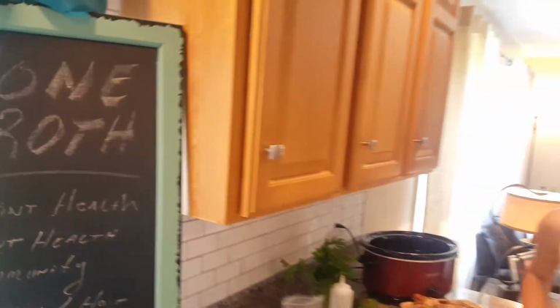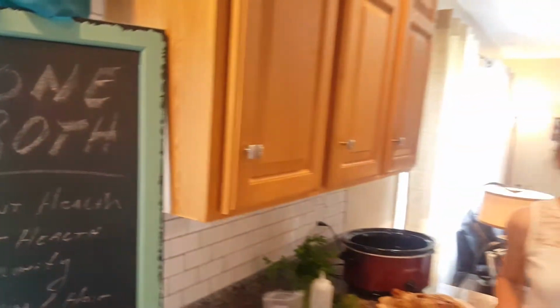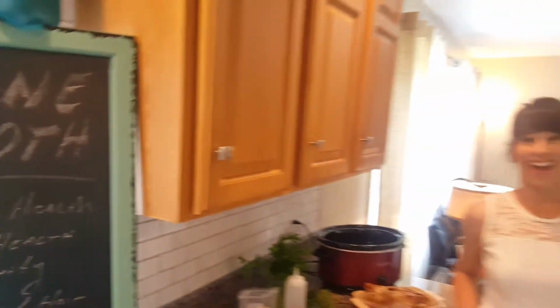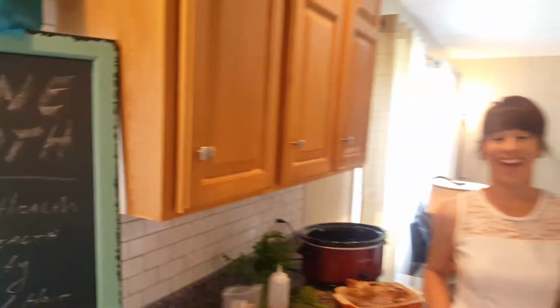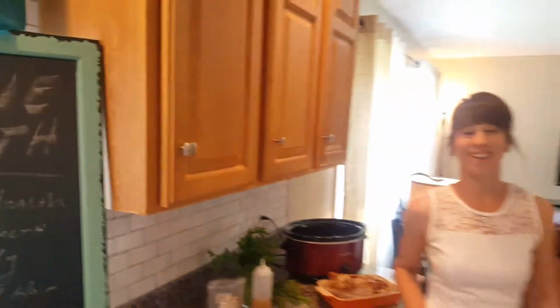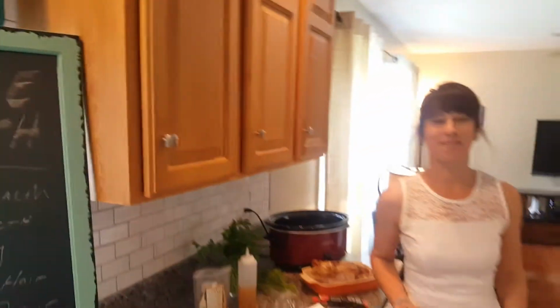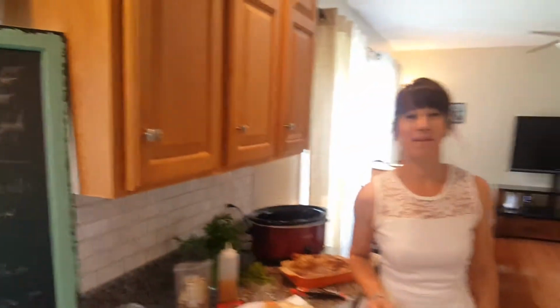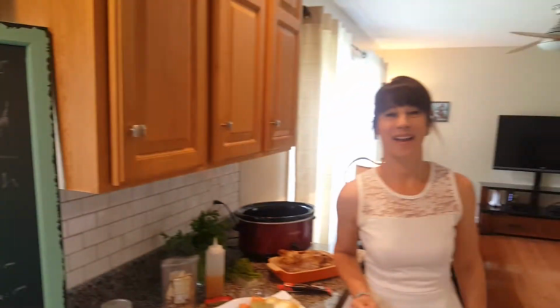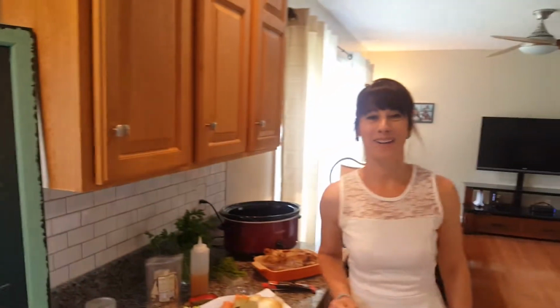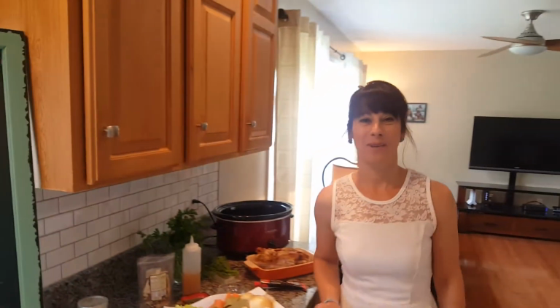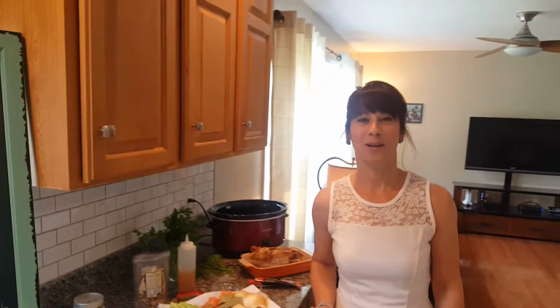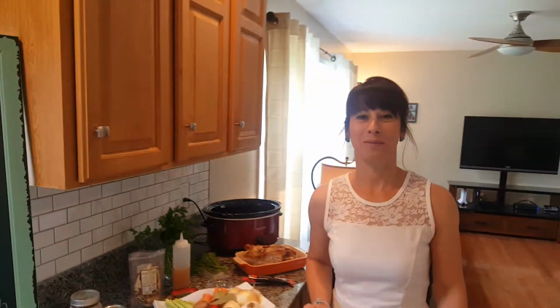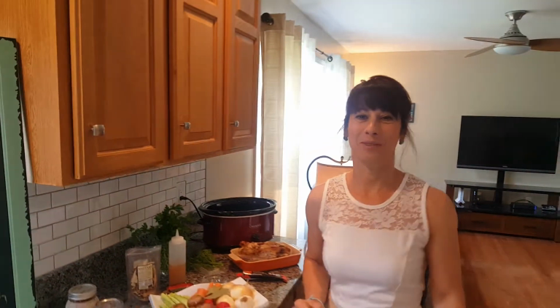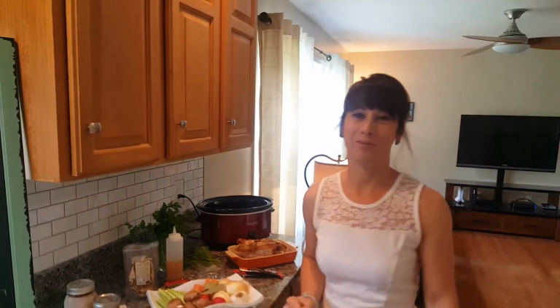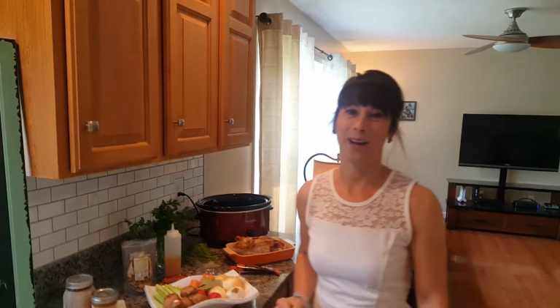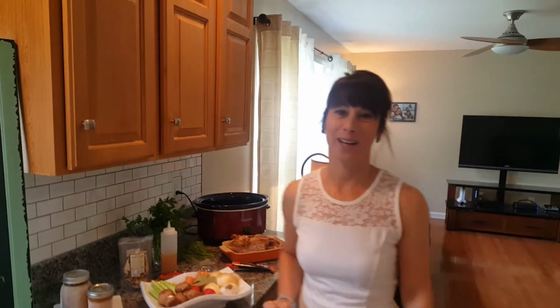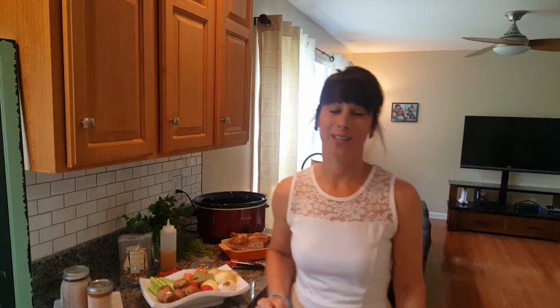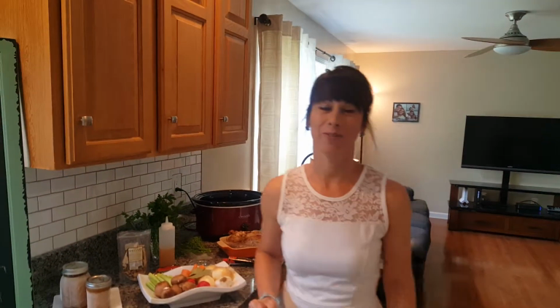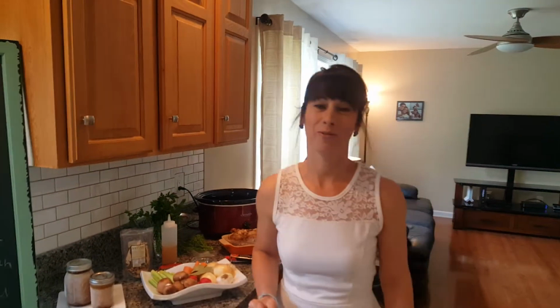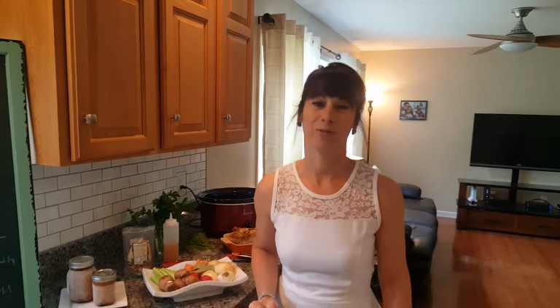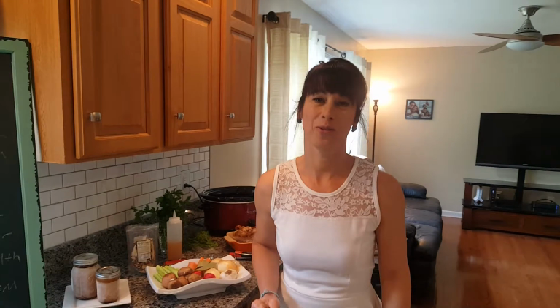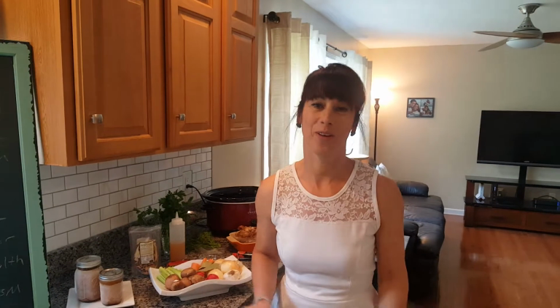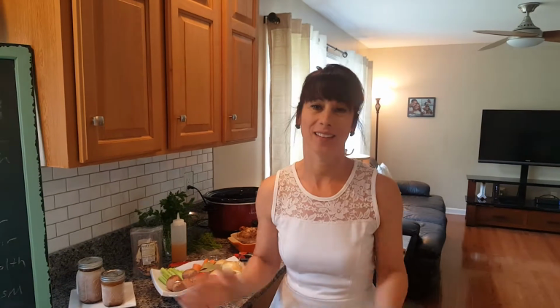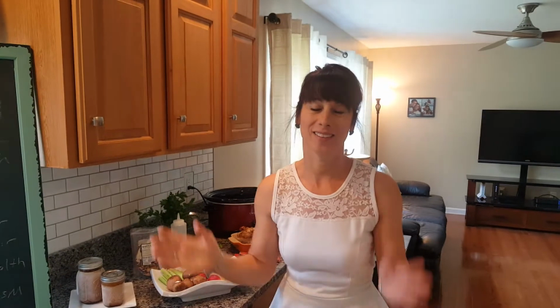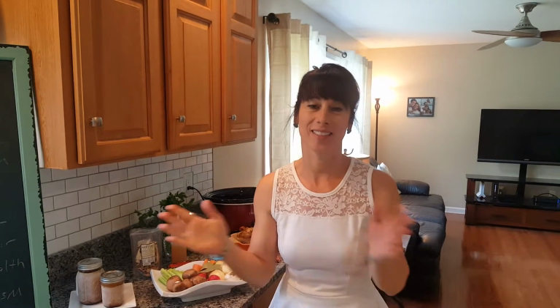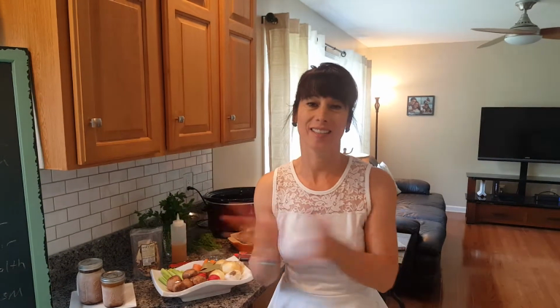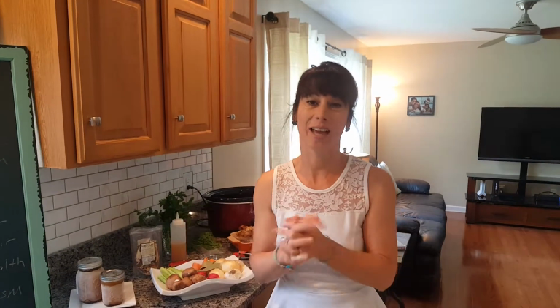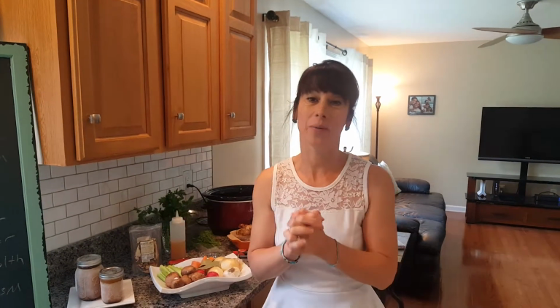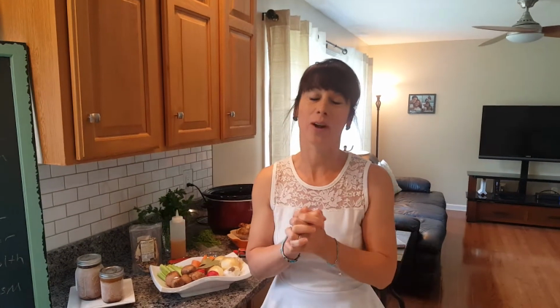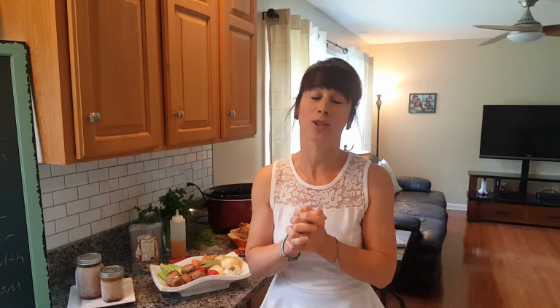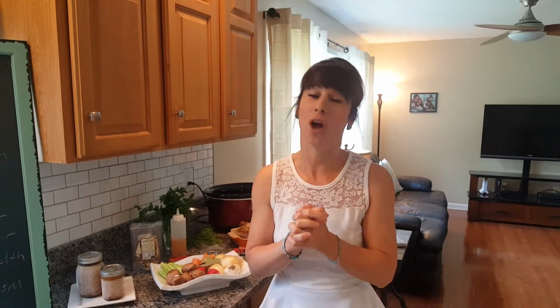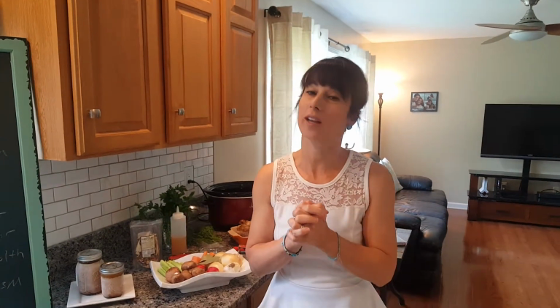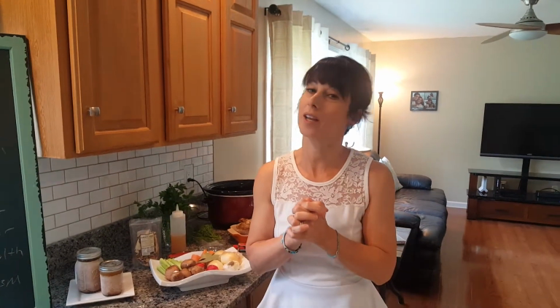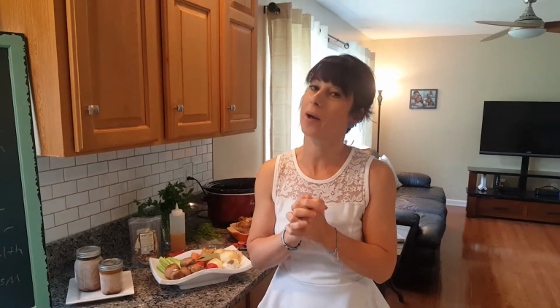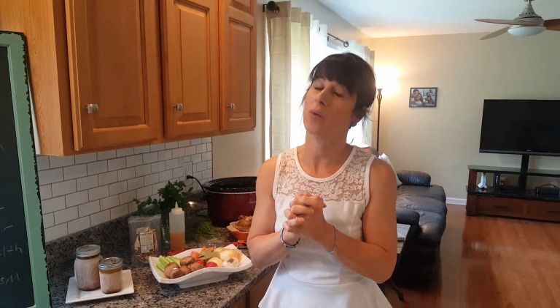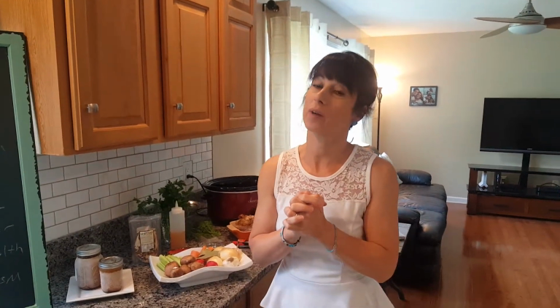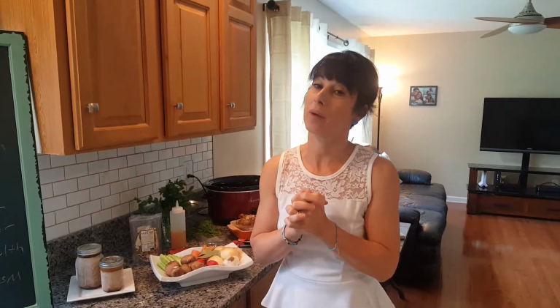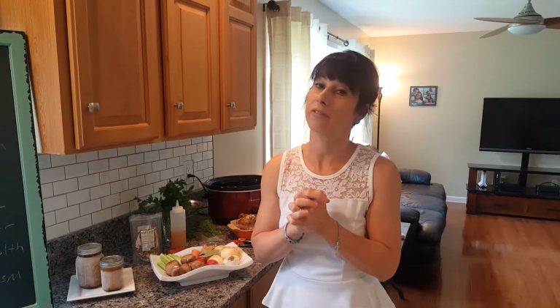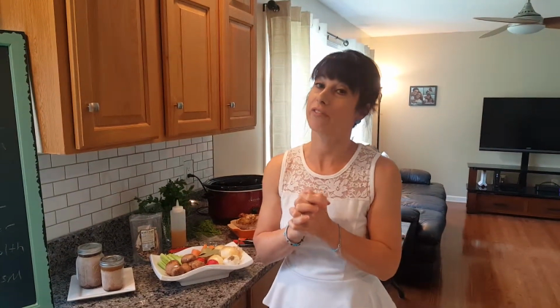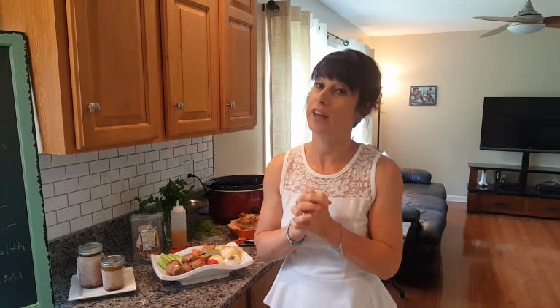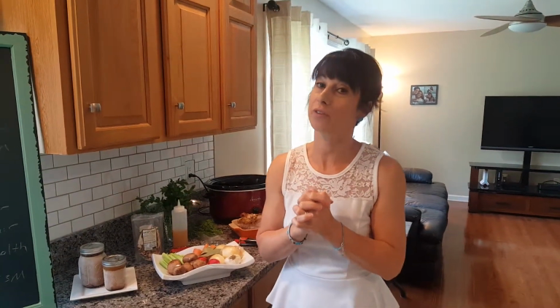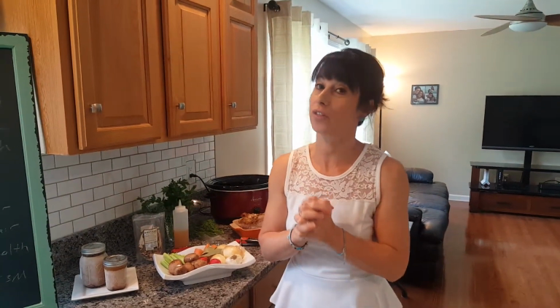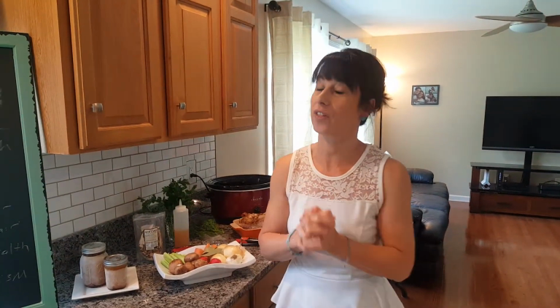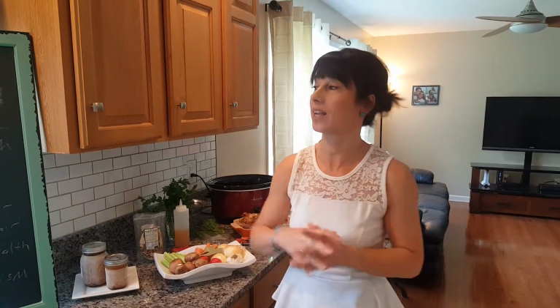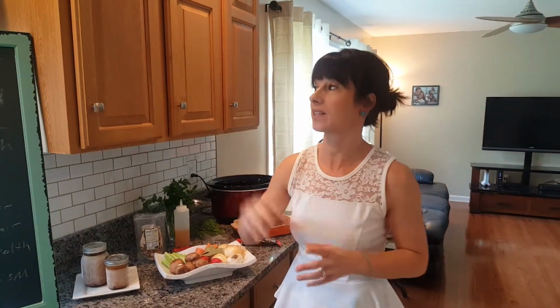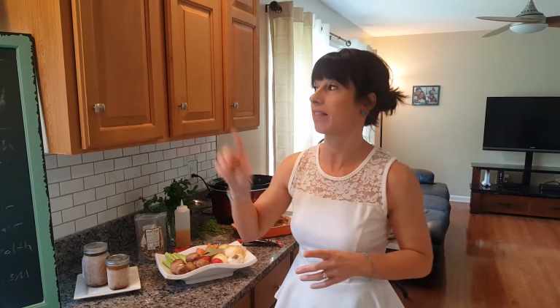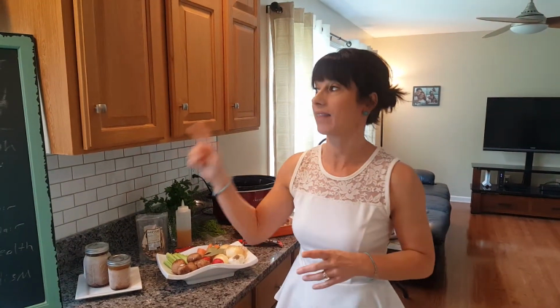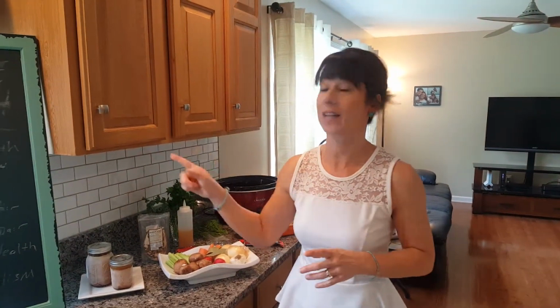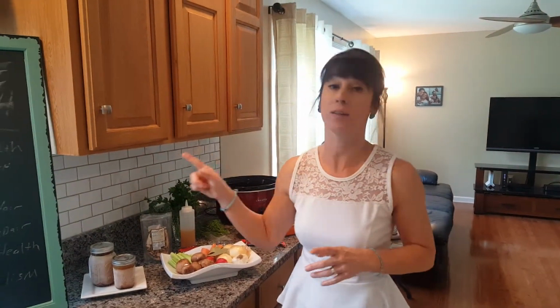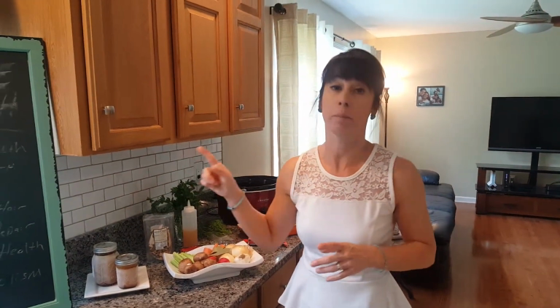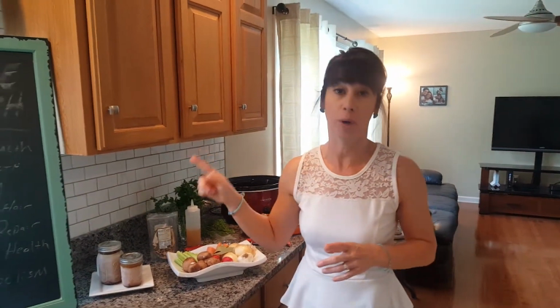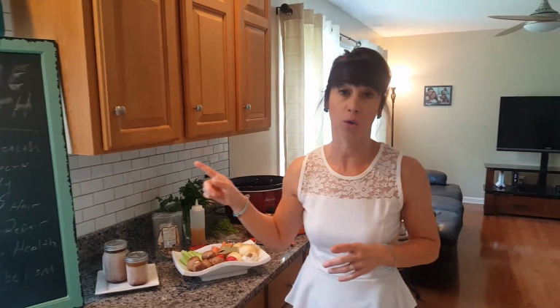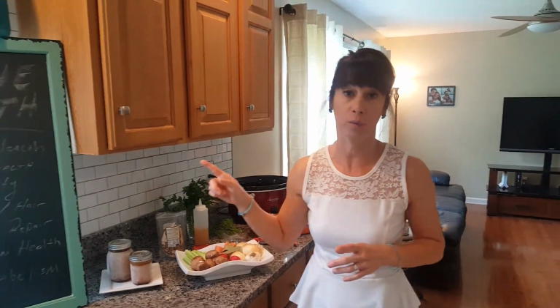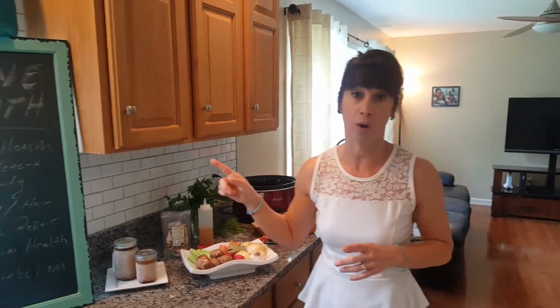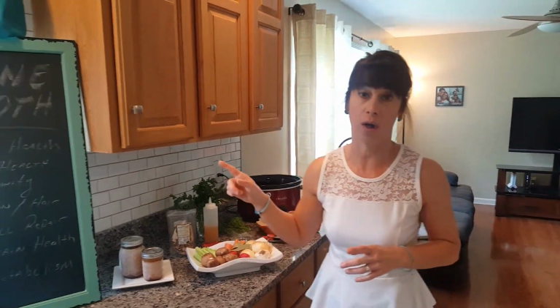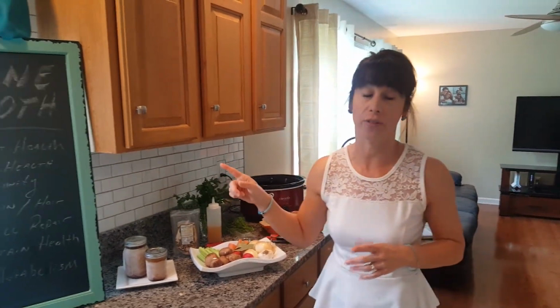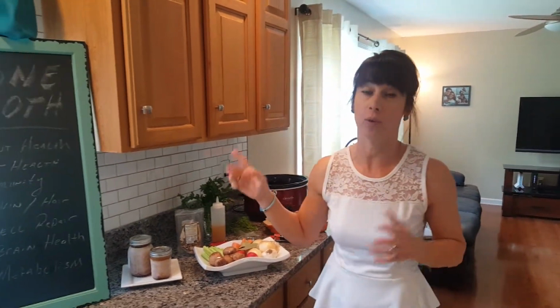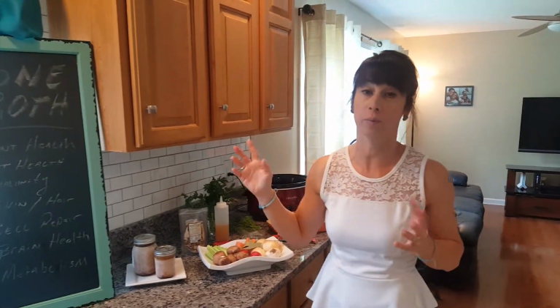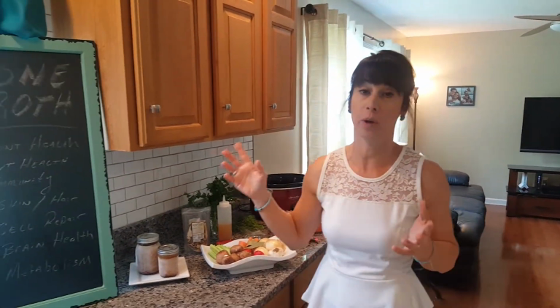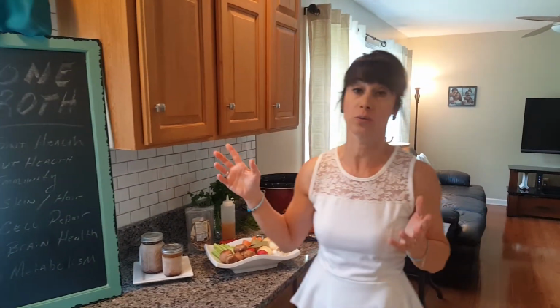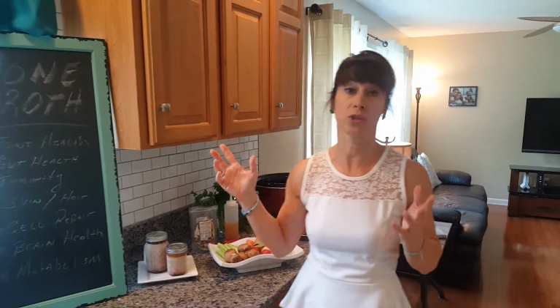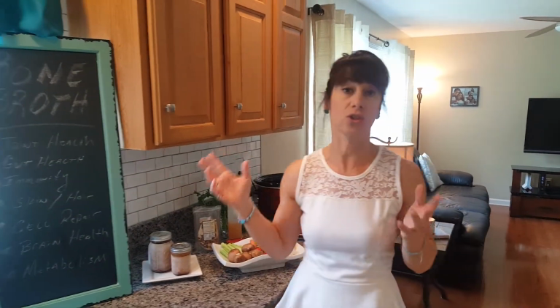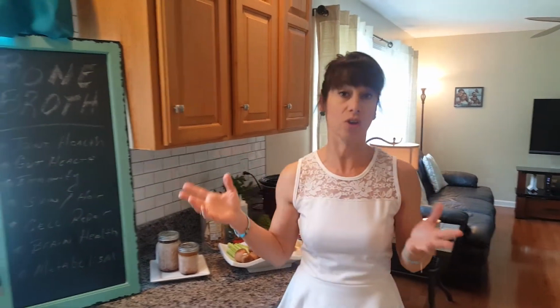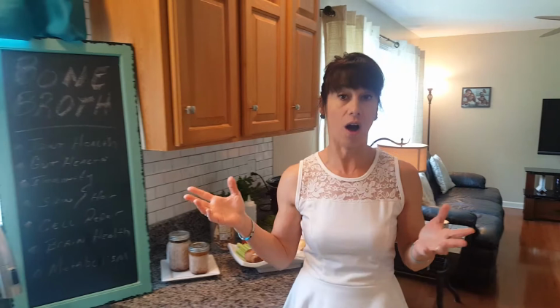Hey everybody, welcome to Friday's Fun Food Facts. Today we are talking about one of my favorite things, and that's bone broth or bone stock.